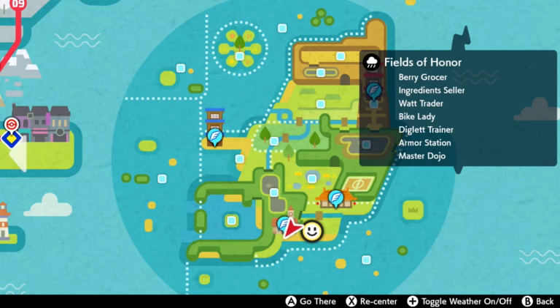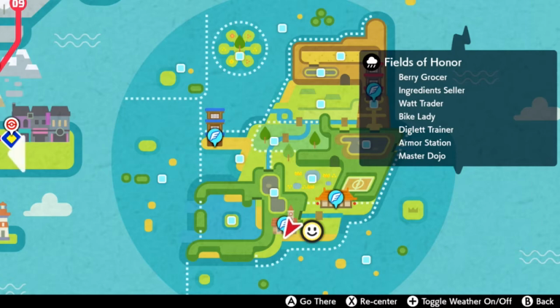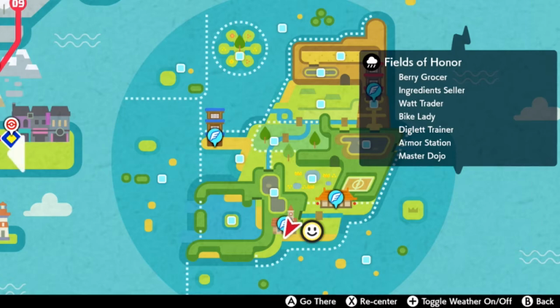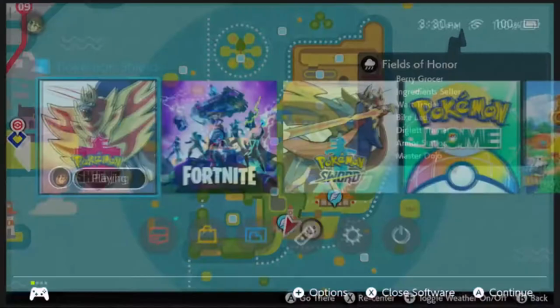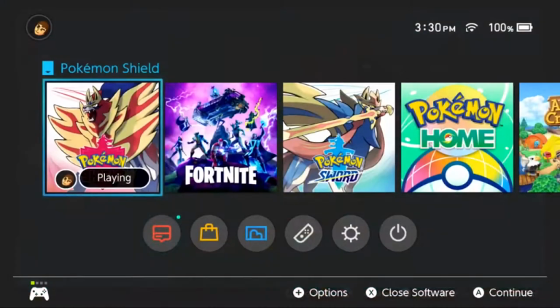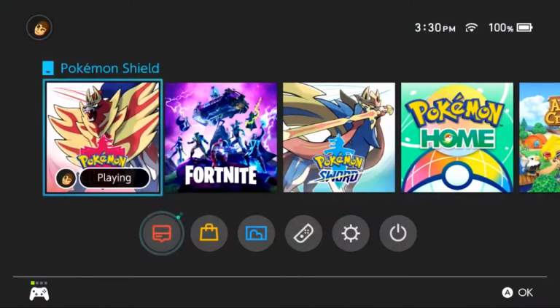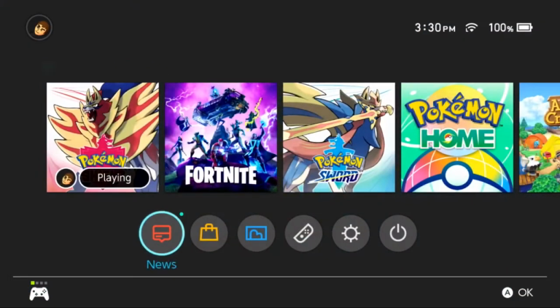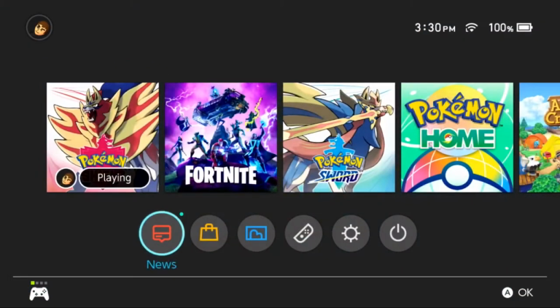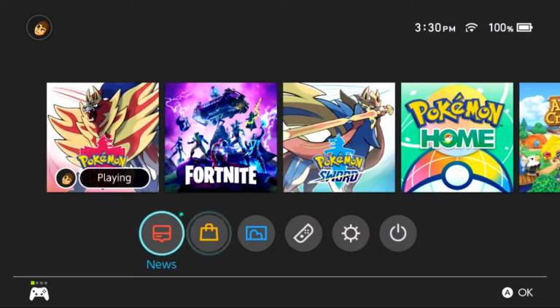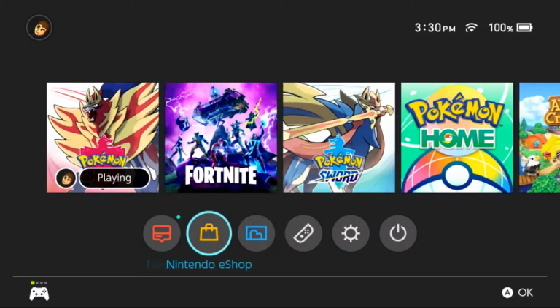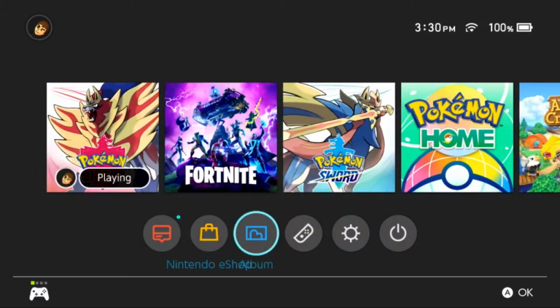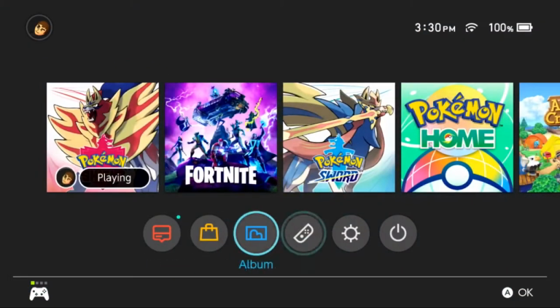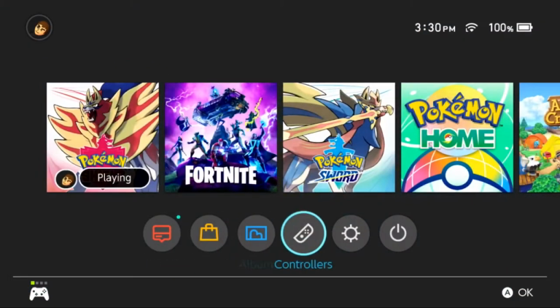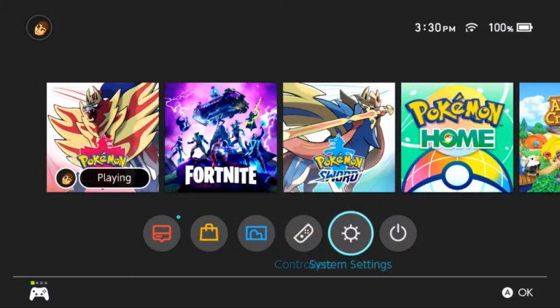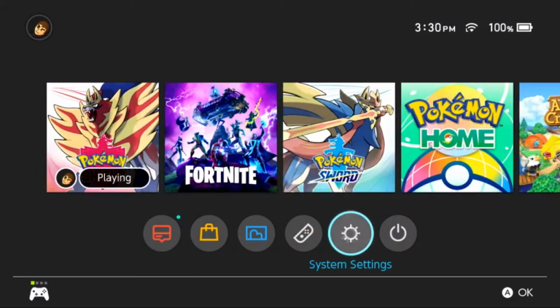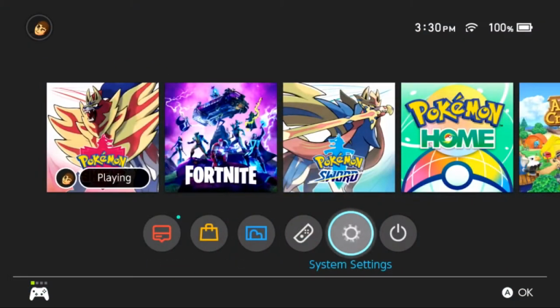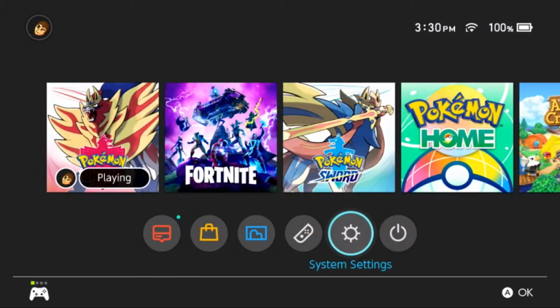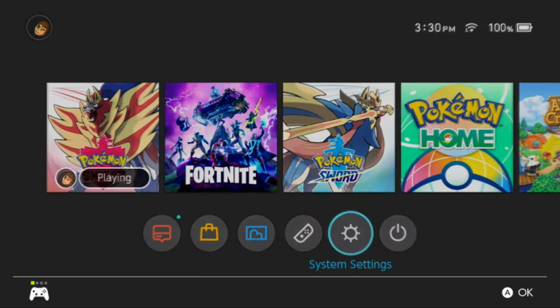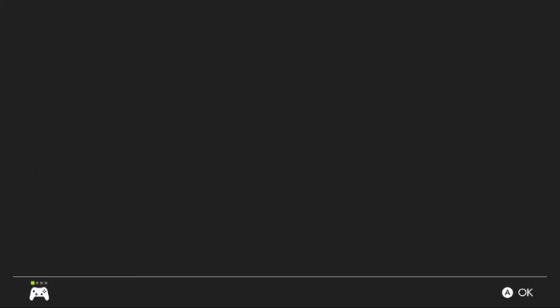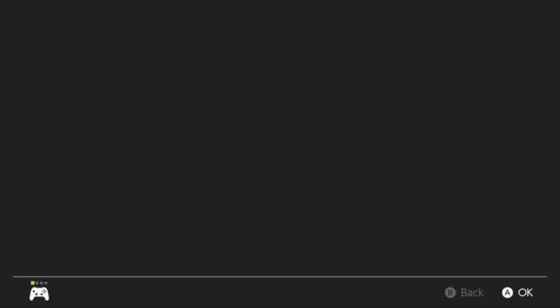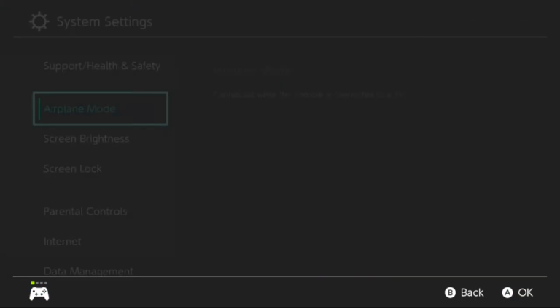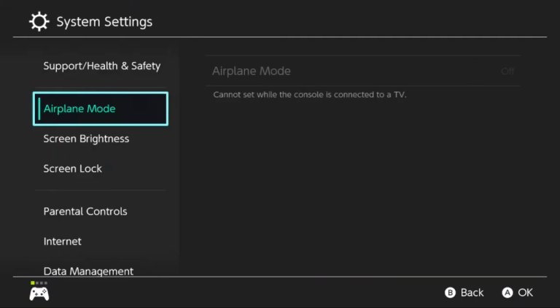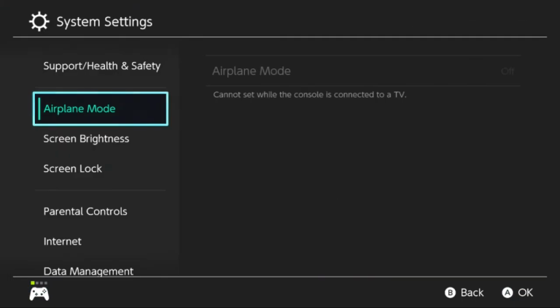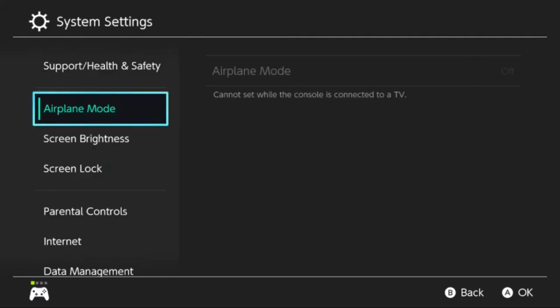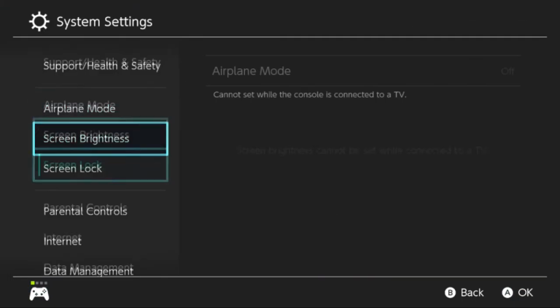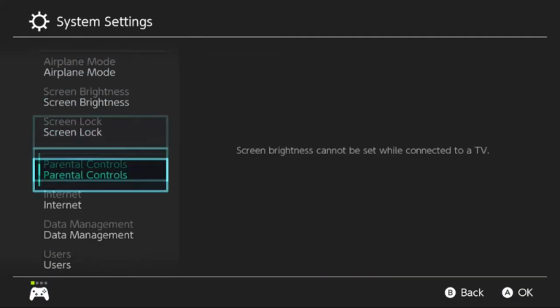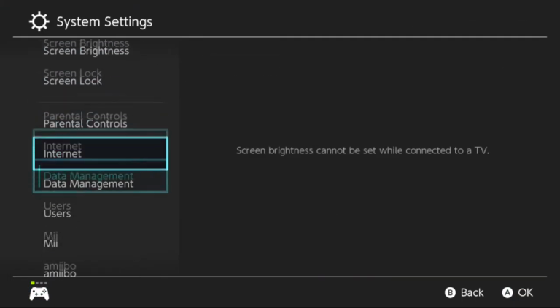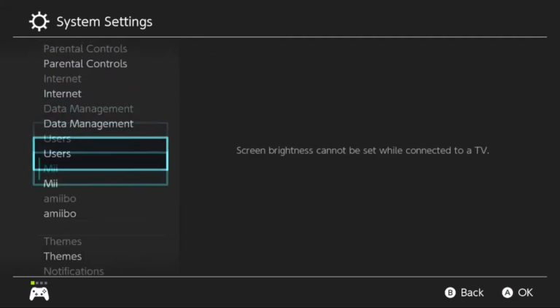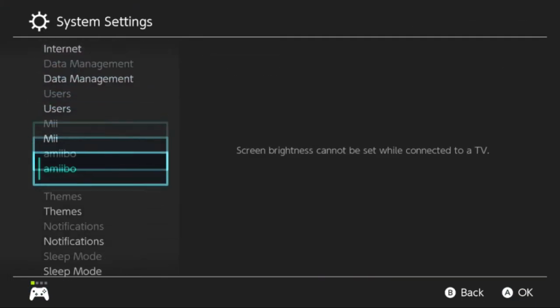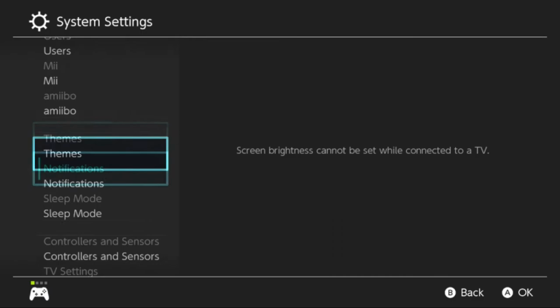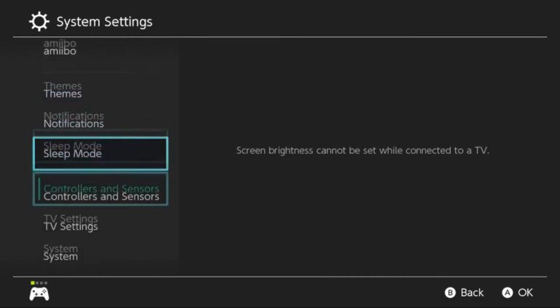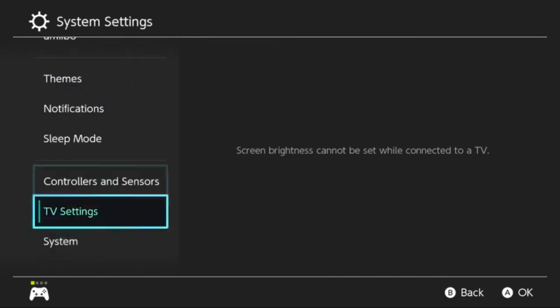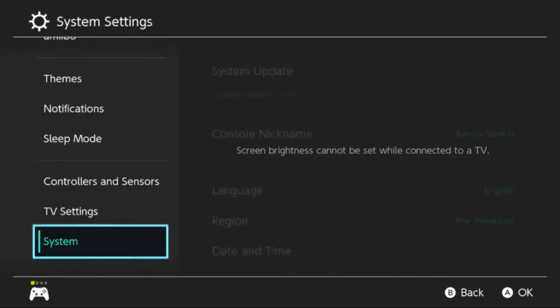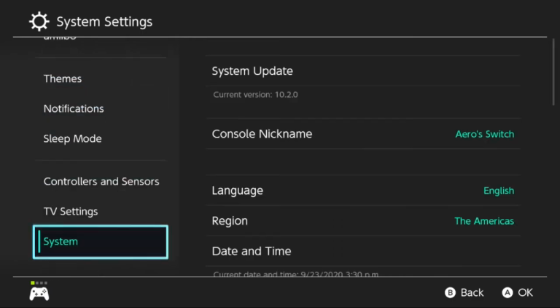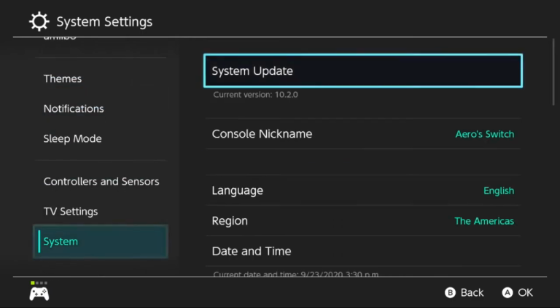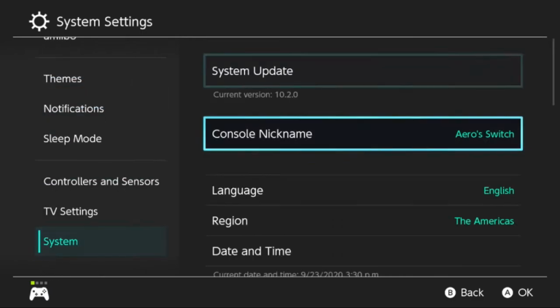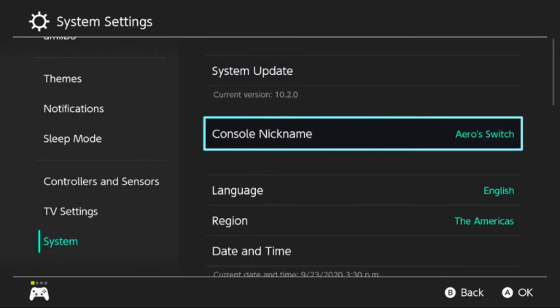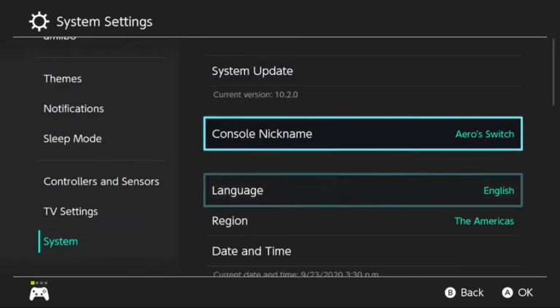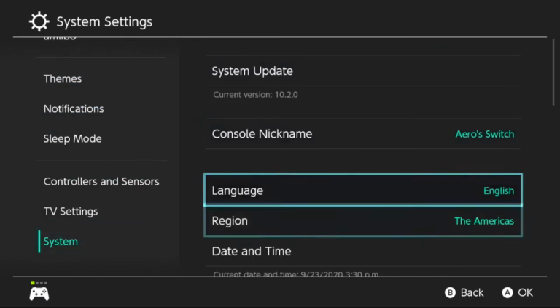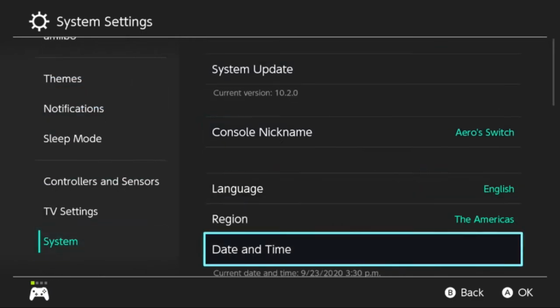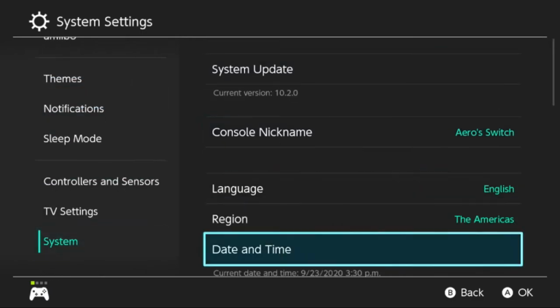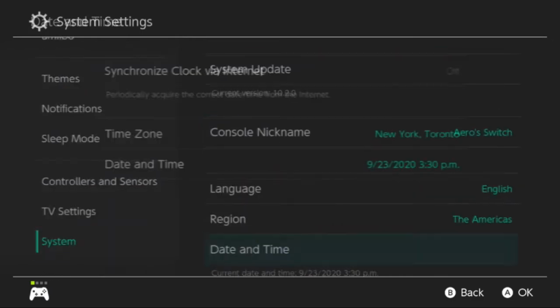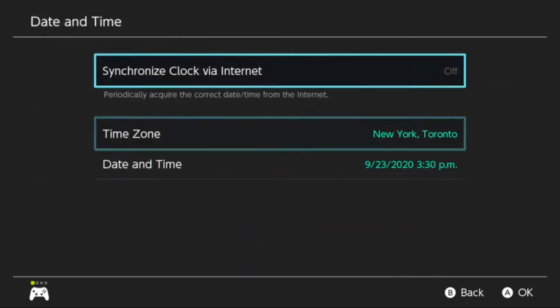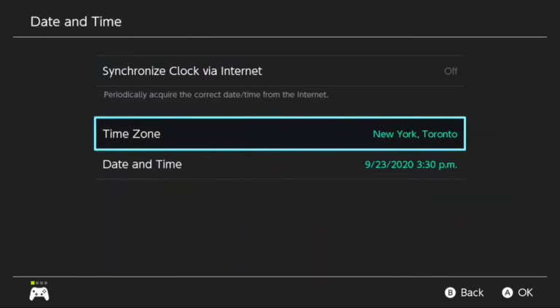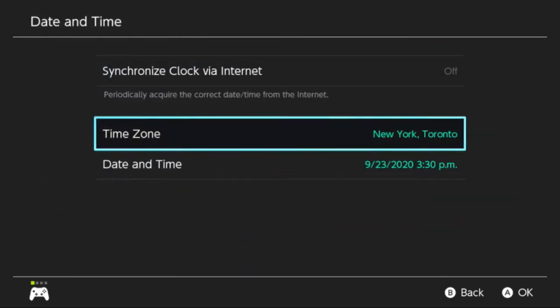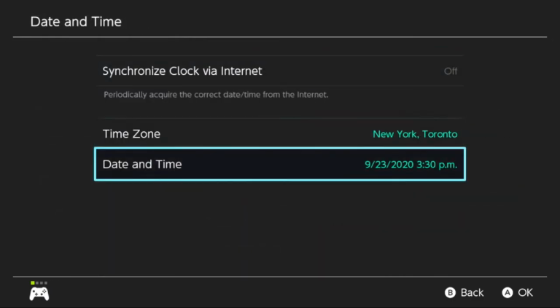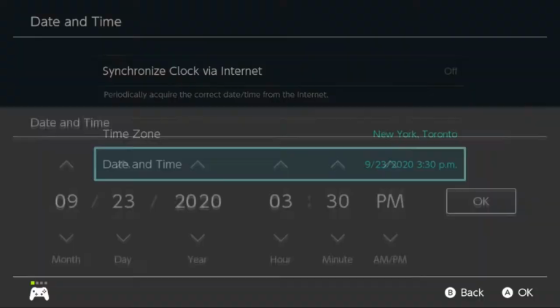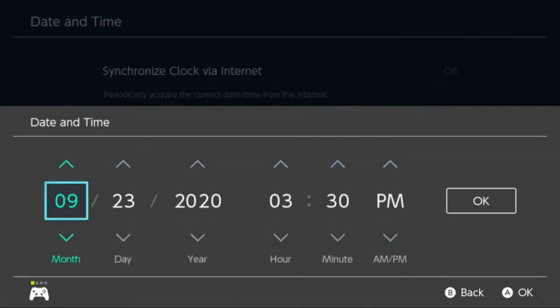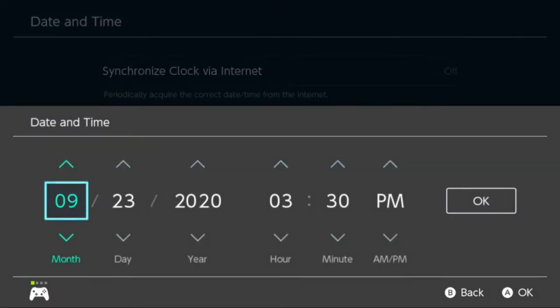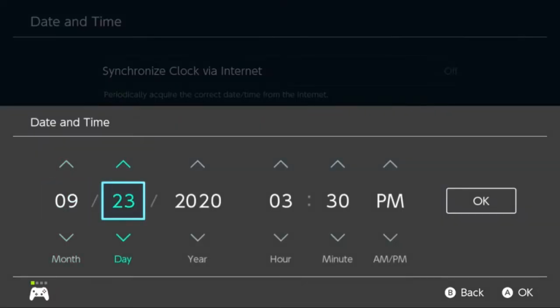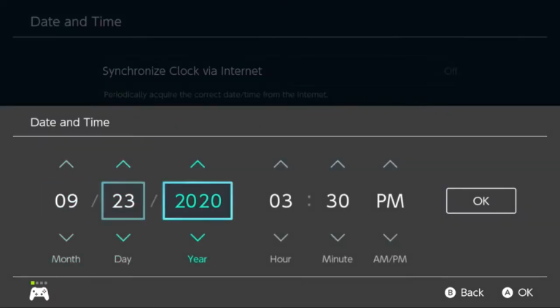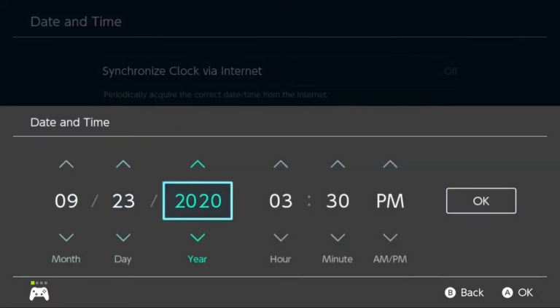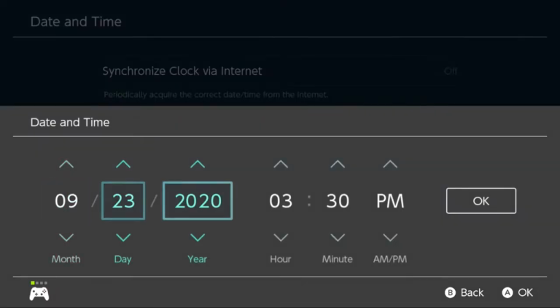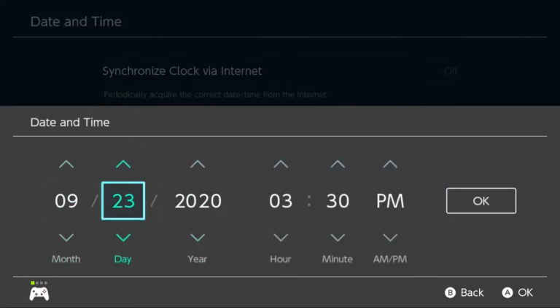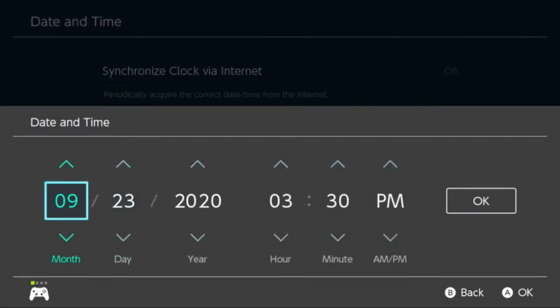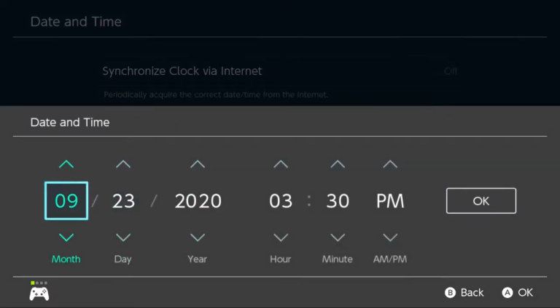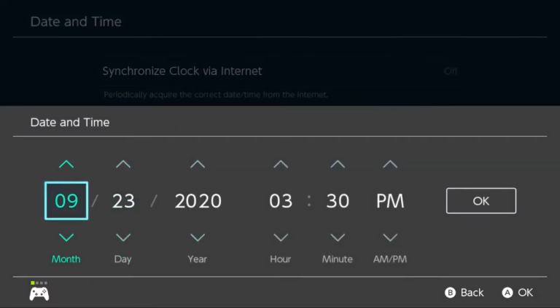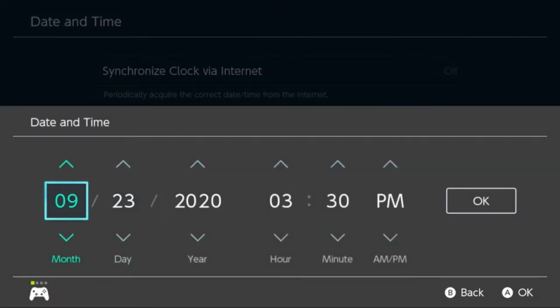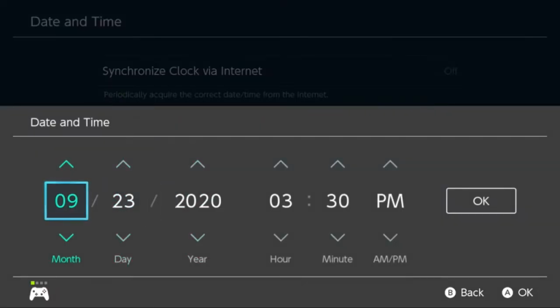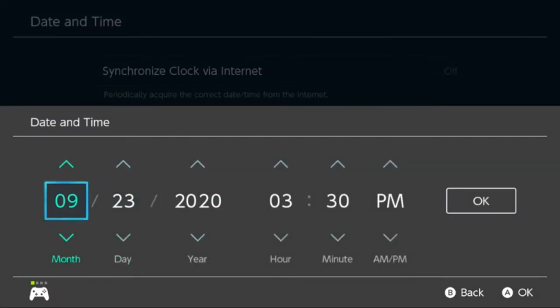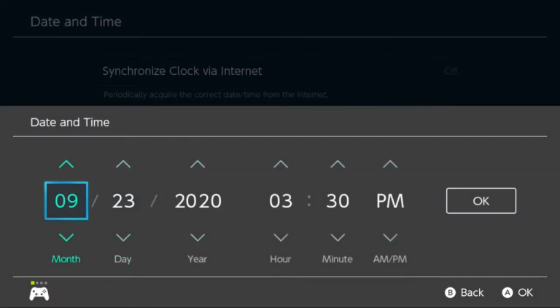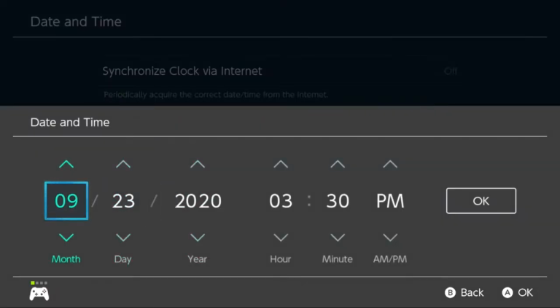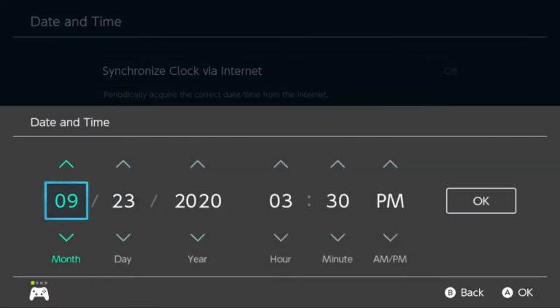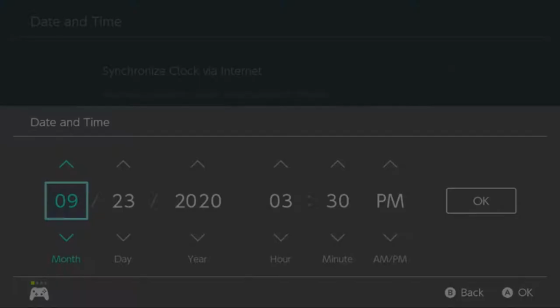Start off by flying to the train station in the Fields of Honor, go to your Switch system settings, and change the date and time to September 23rd, 2020.